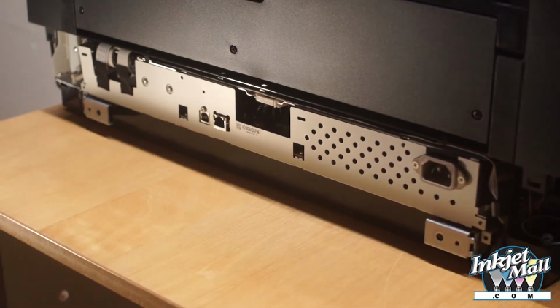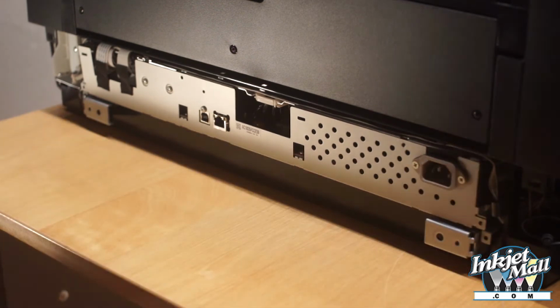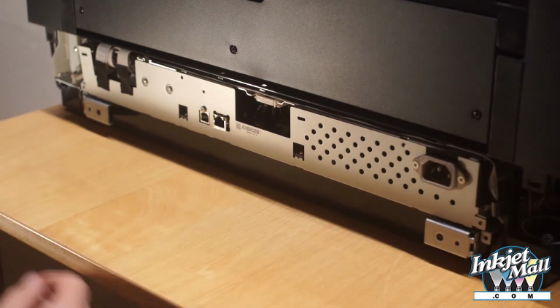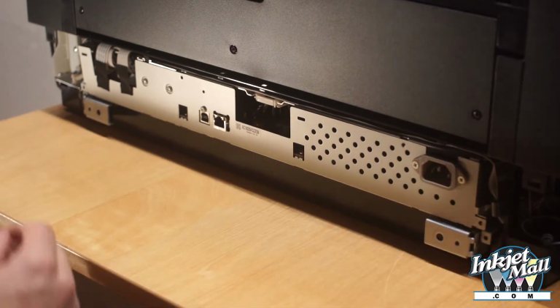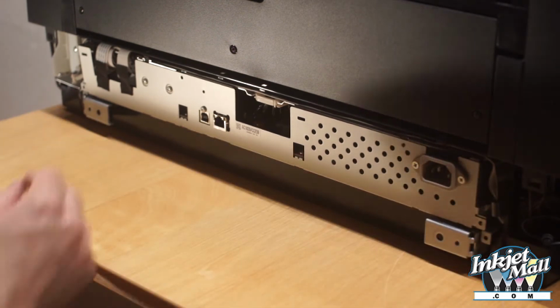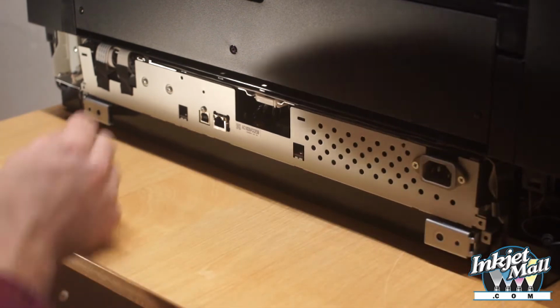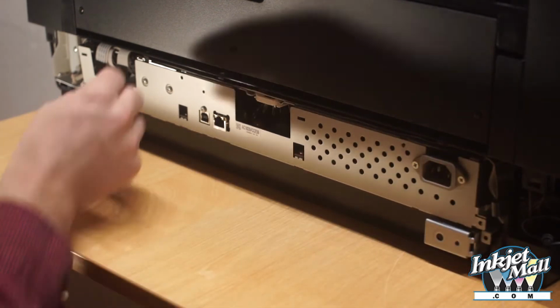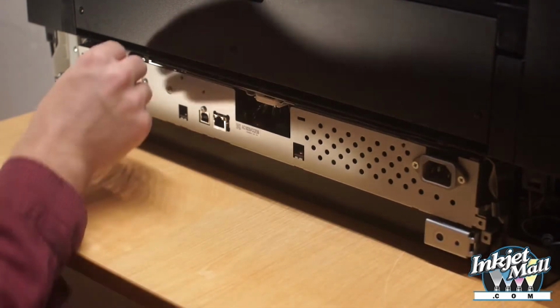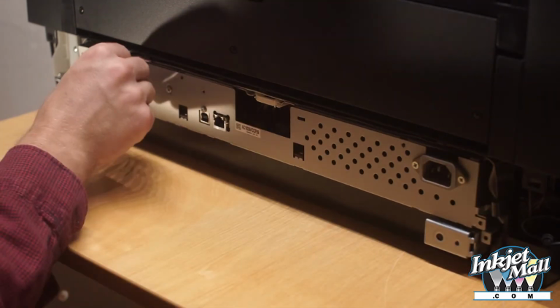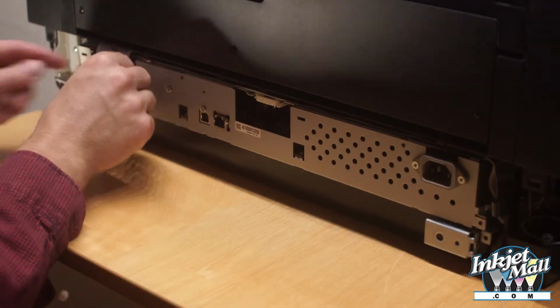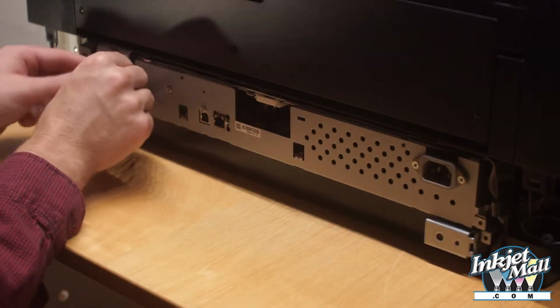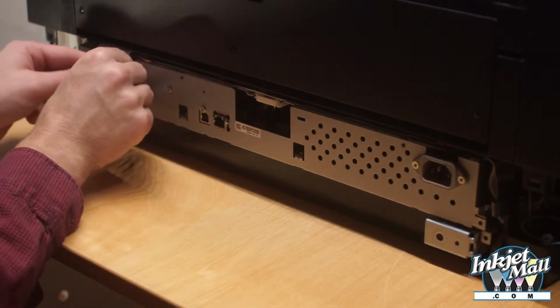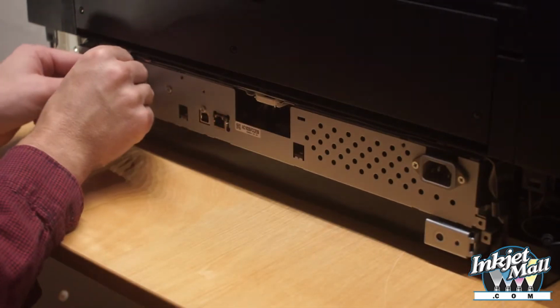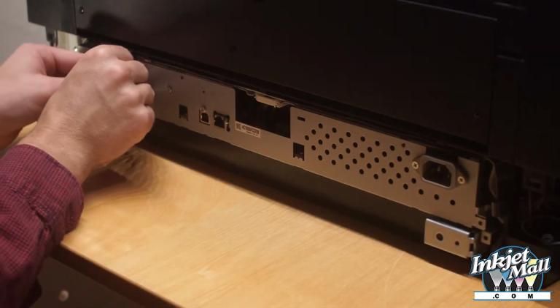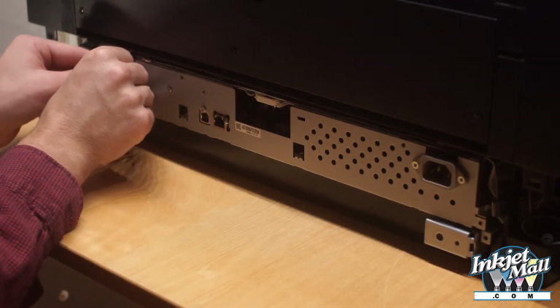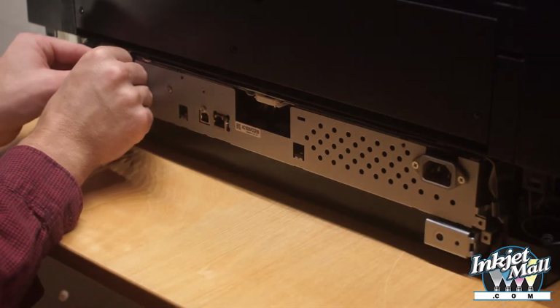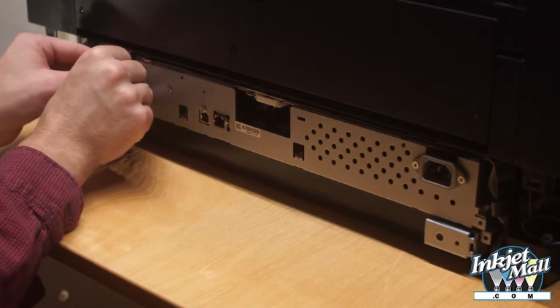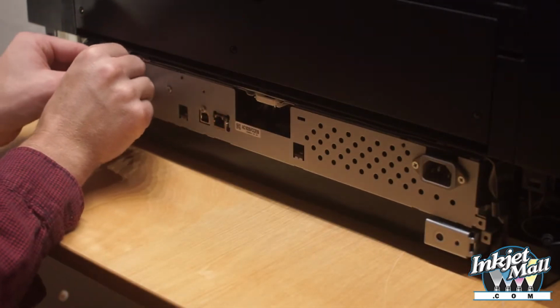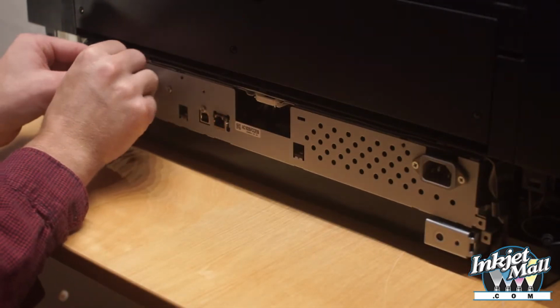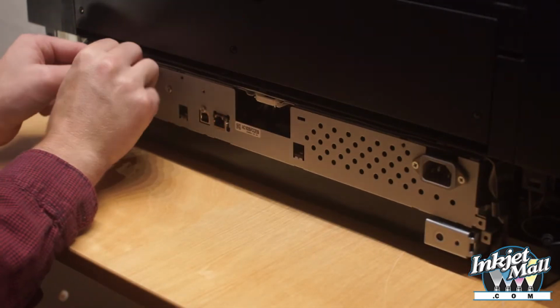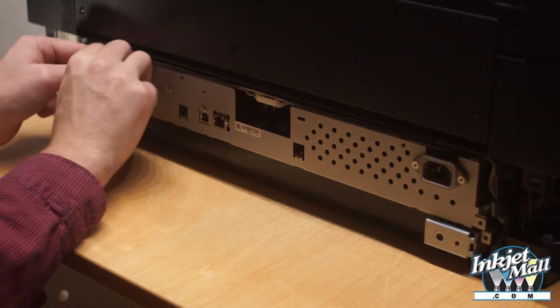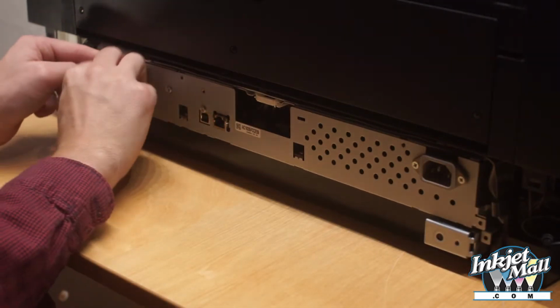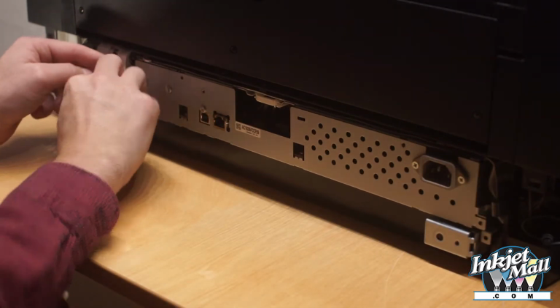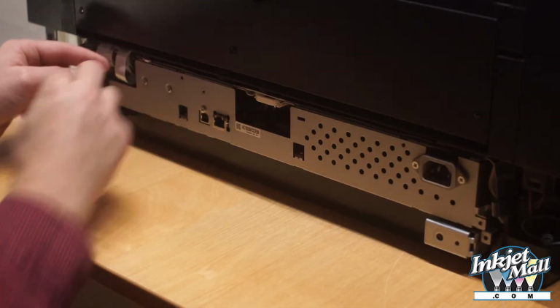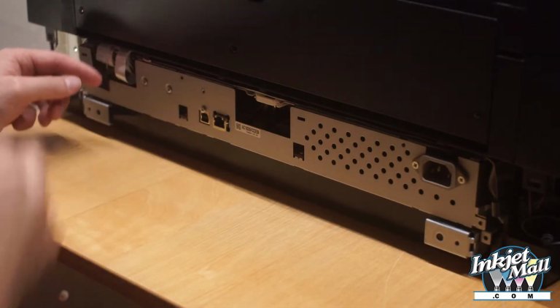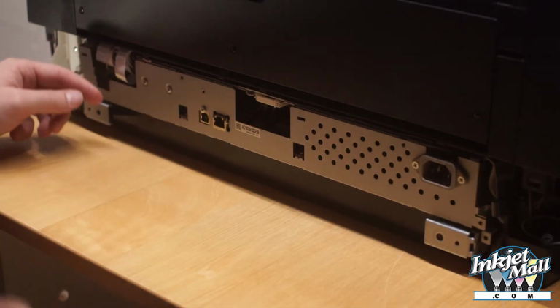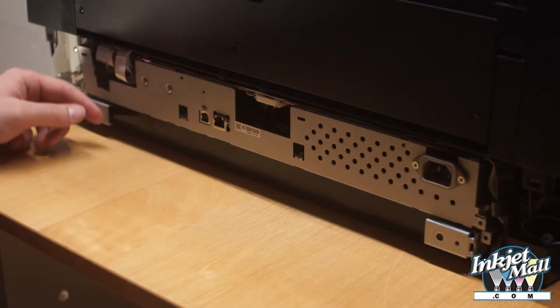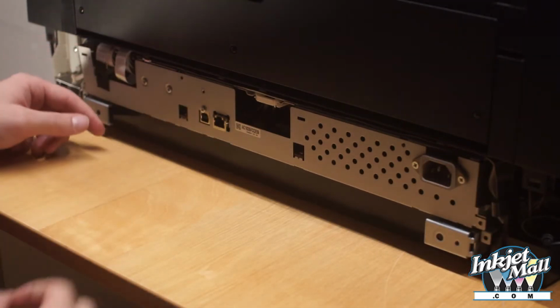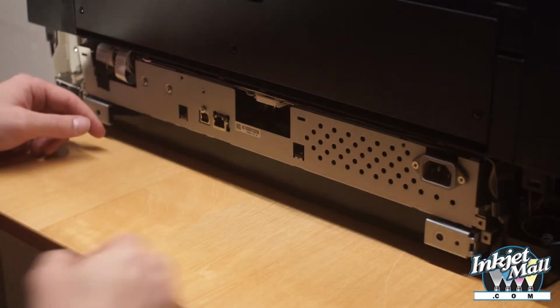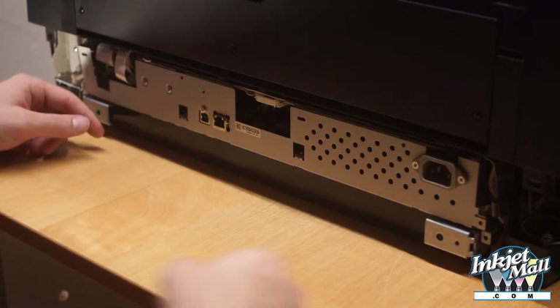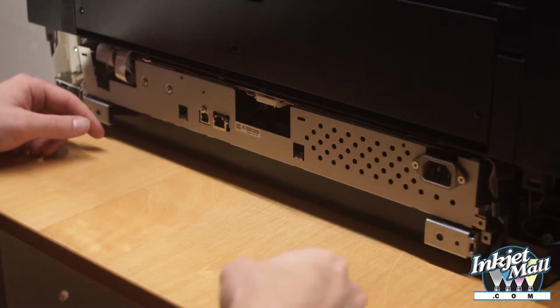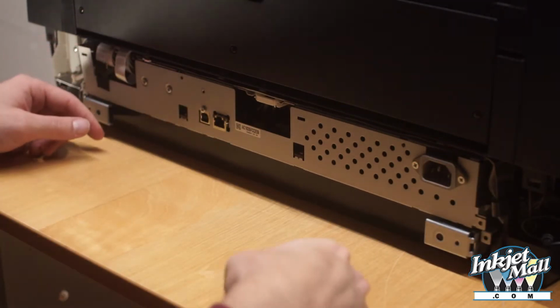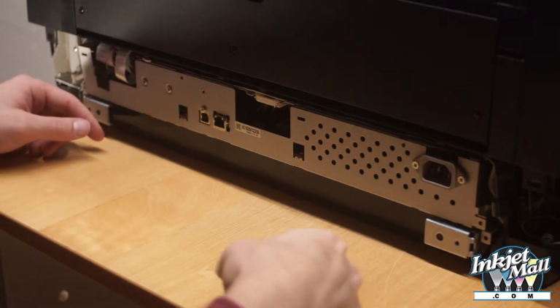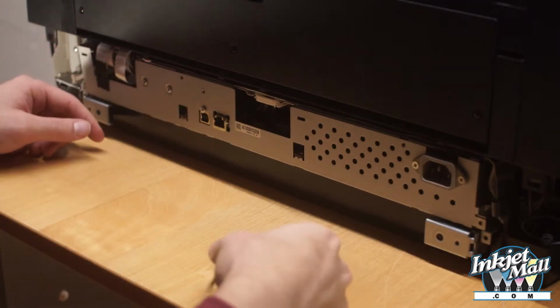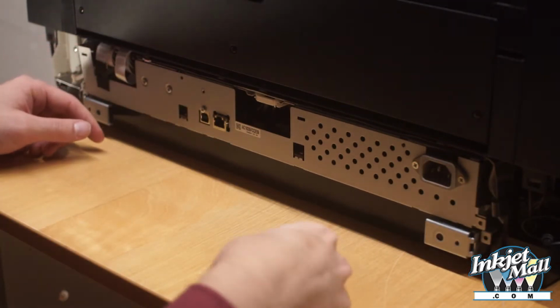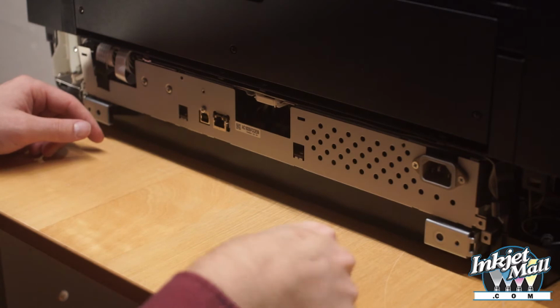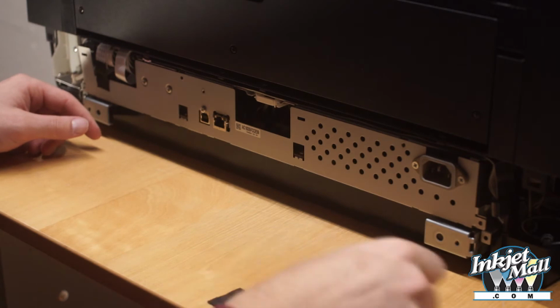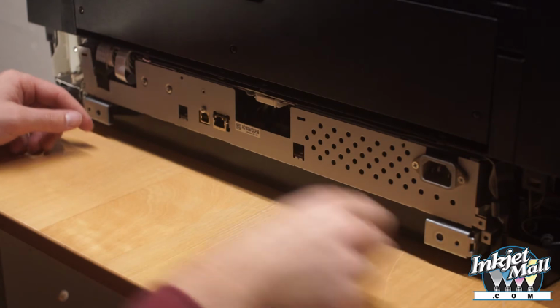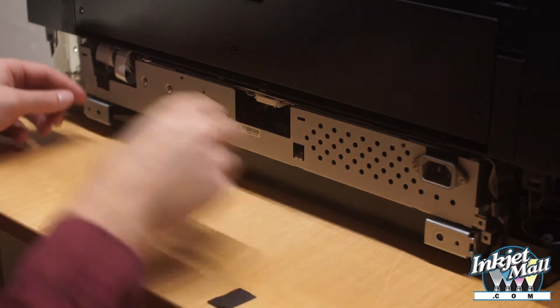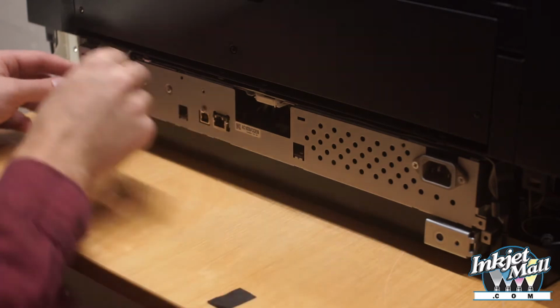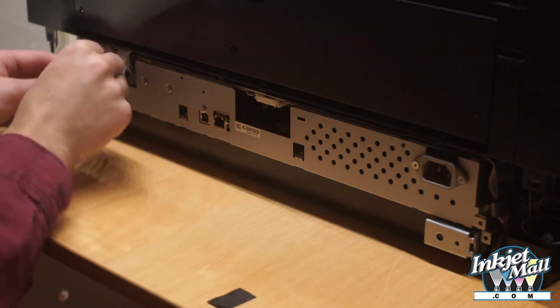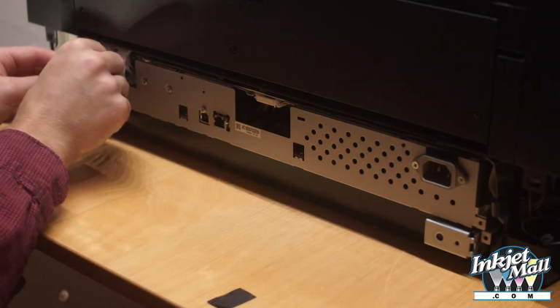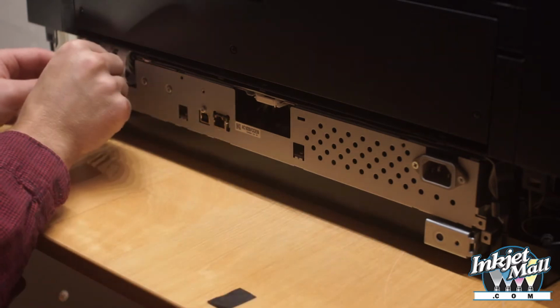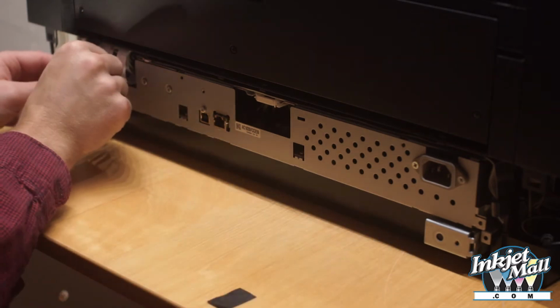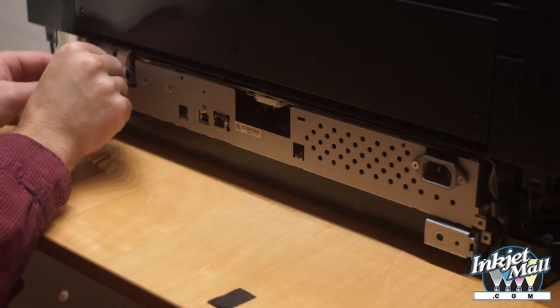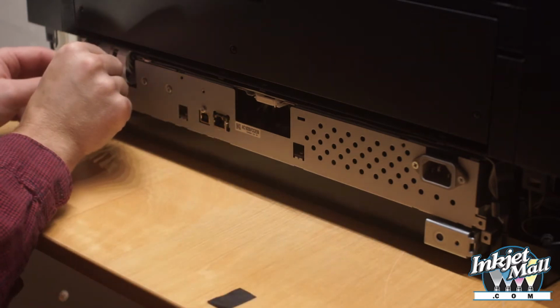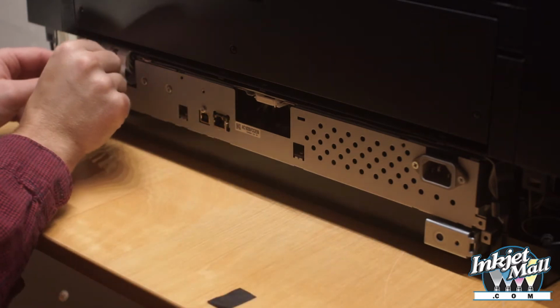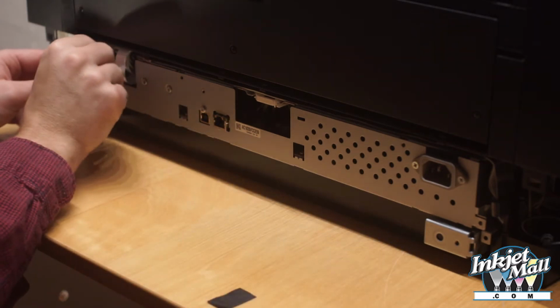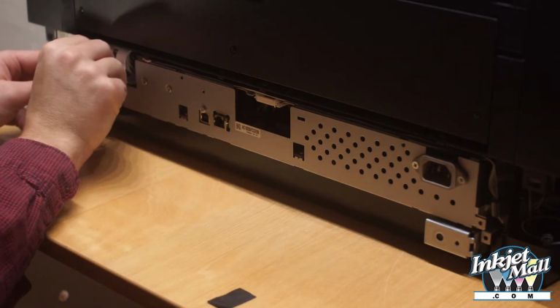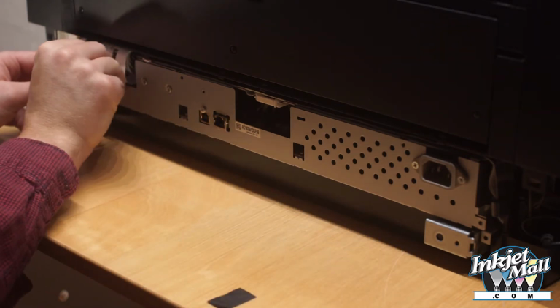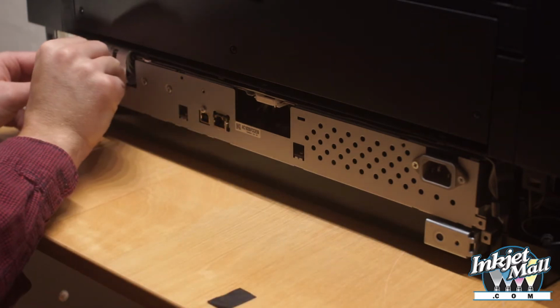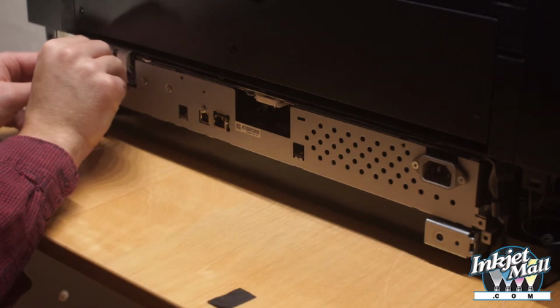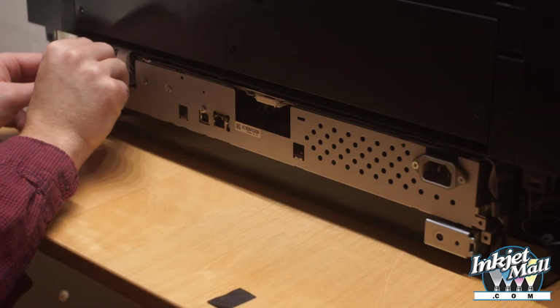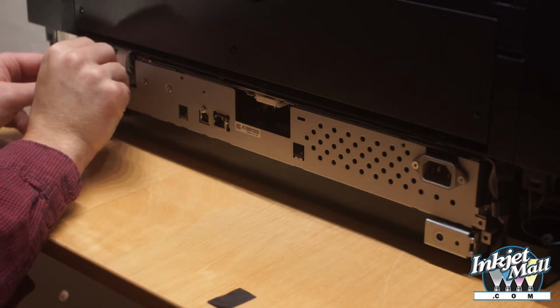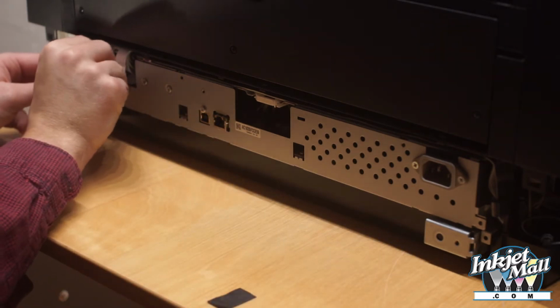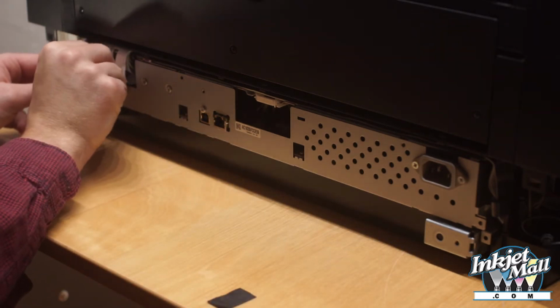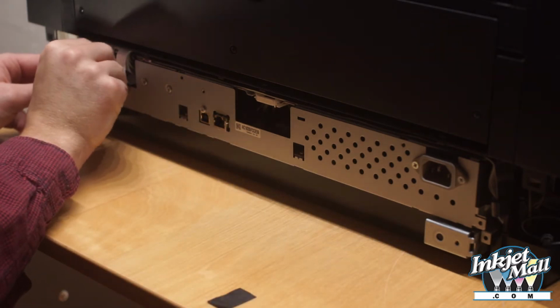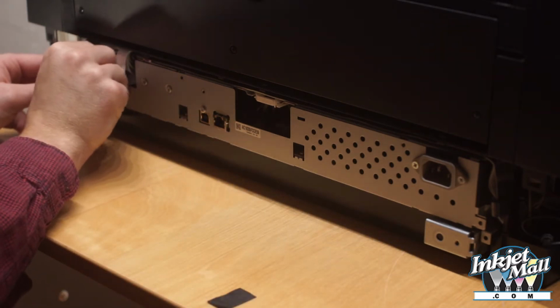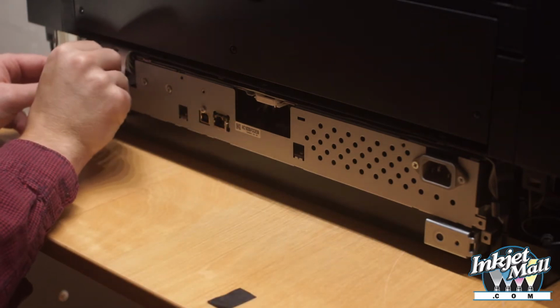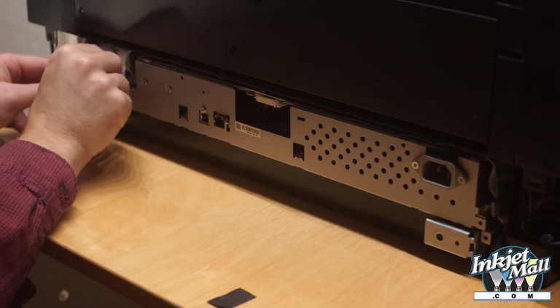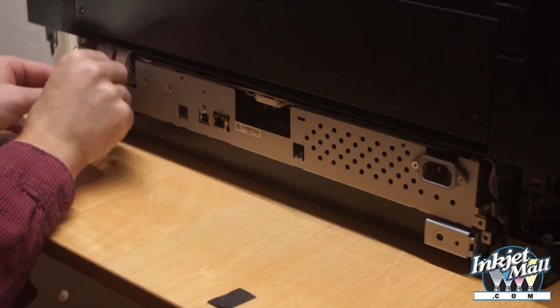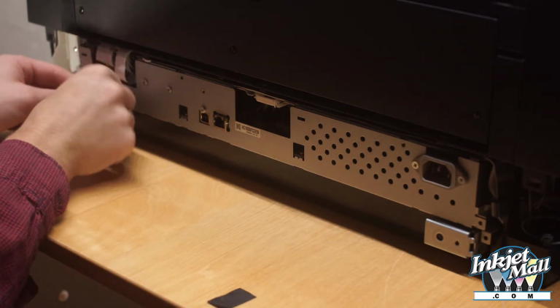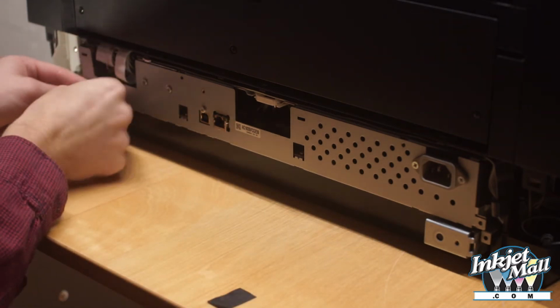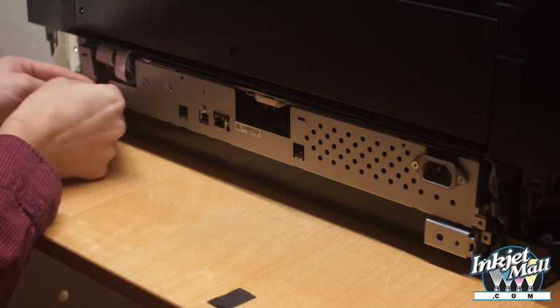Step 5. Remove the tape from the ribbon cables on the left and place this tape to the side.